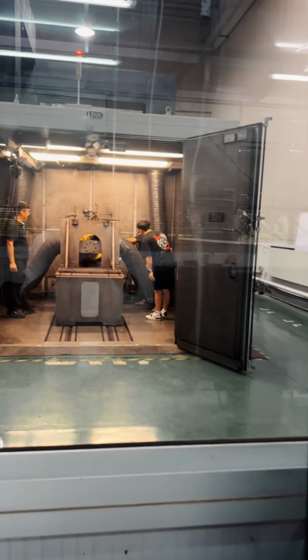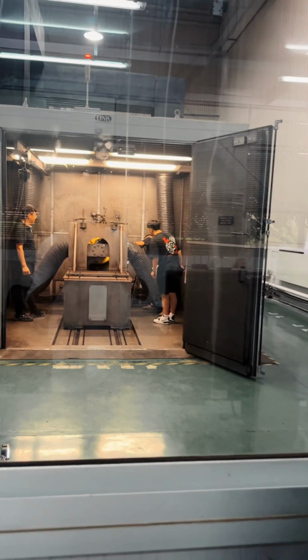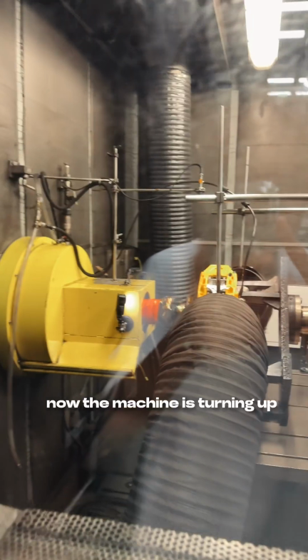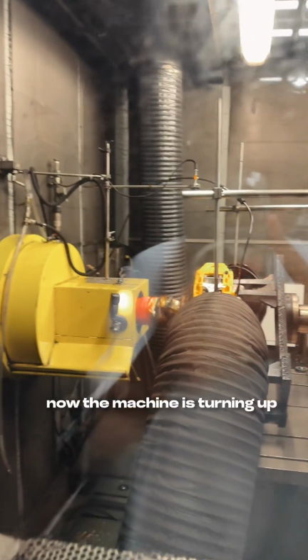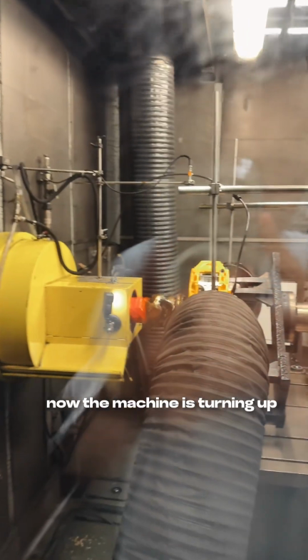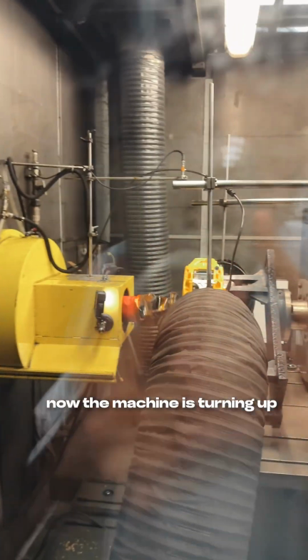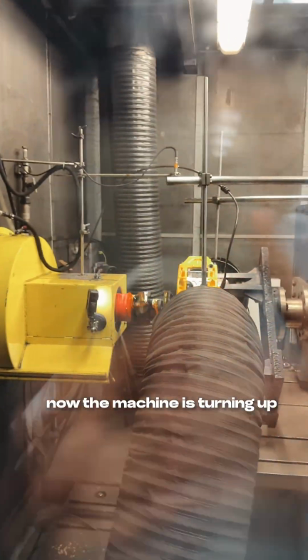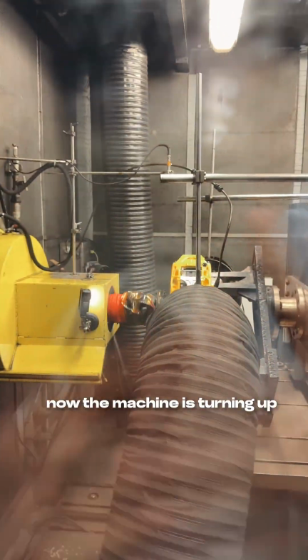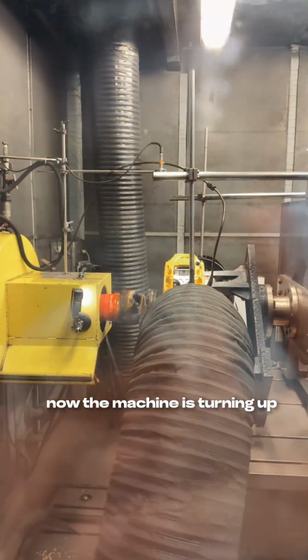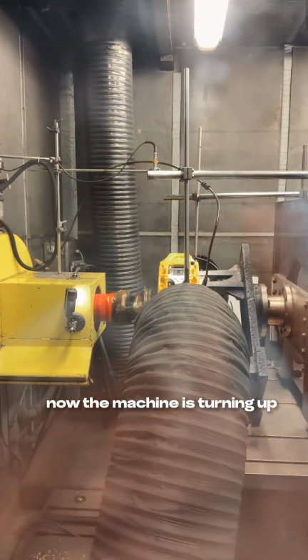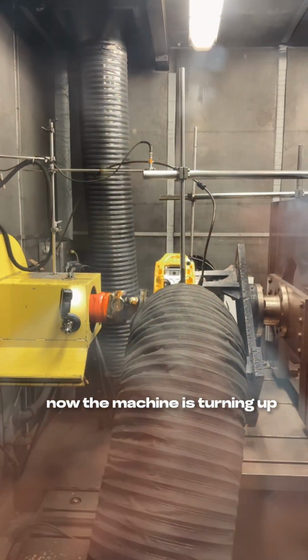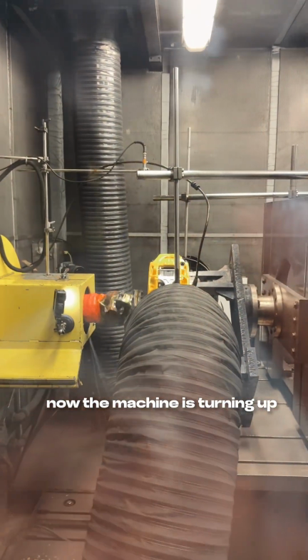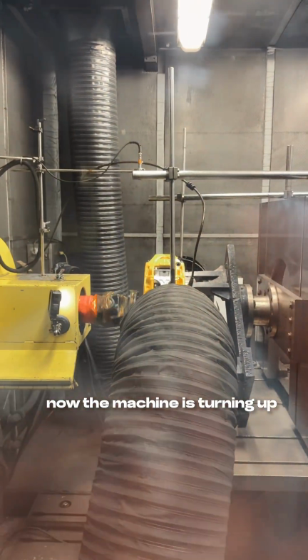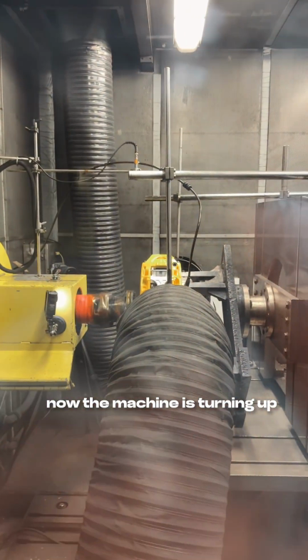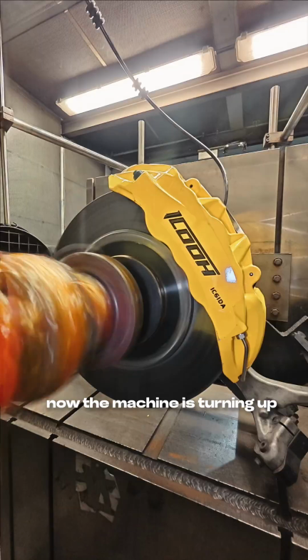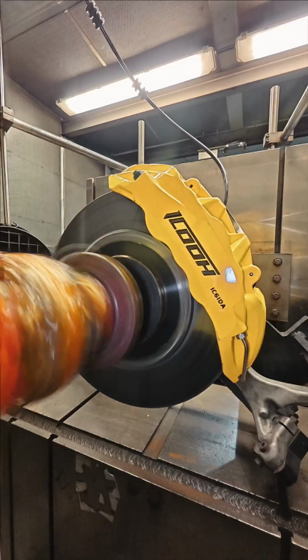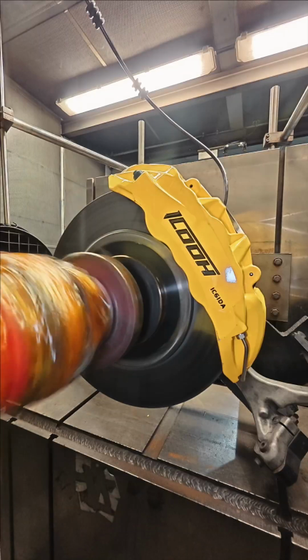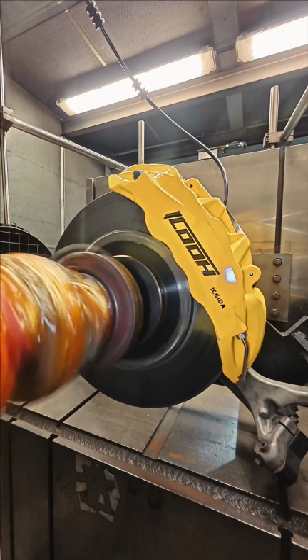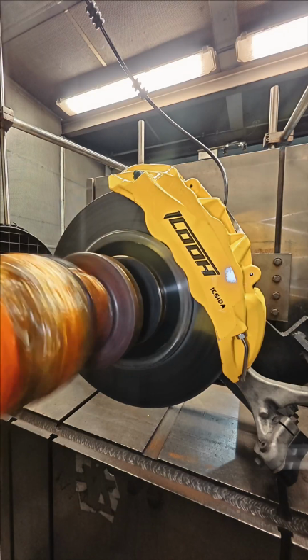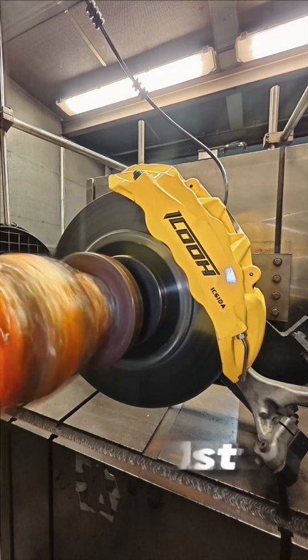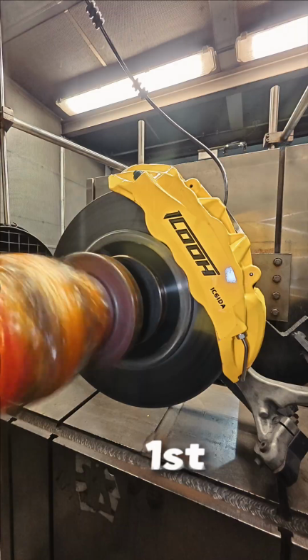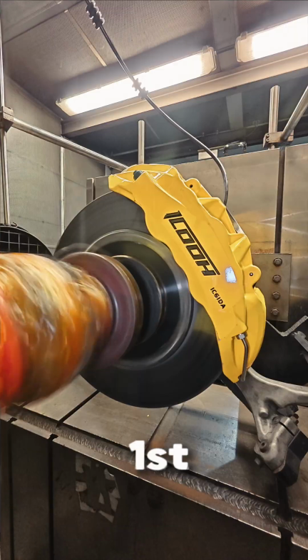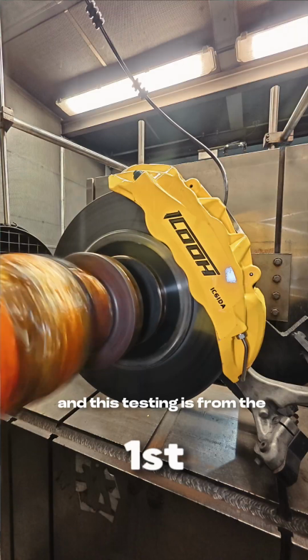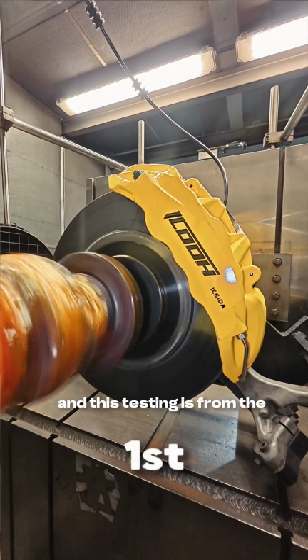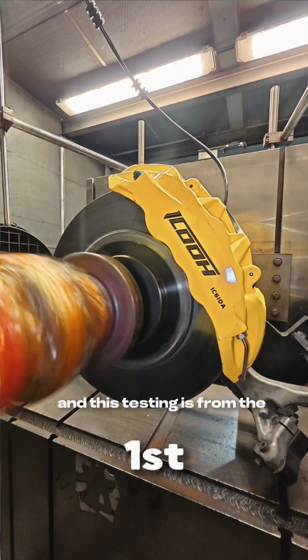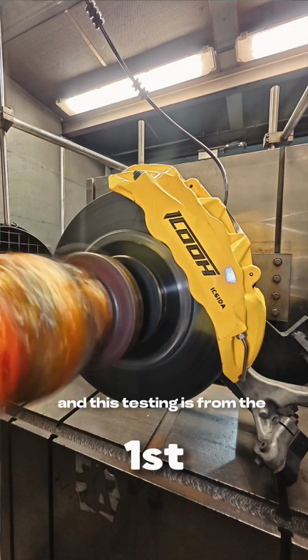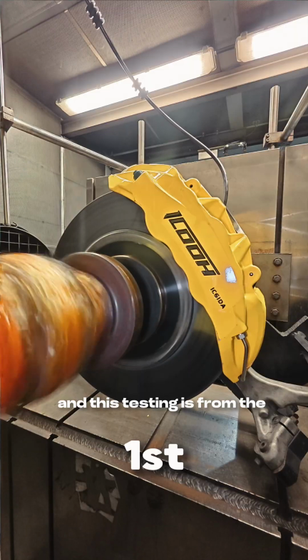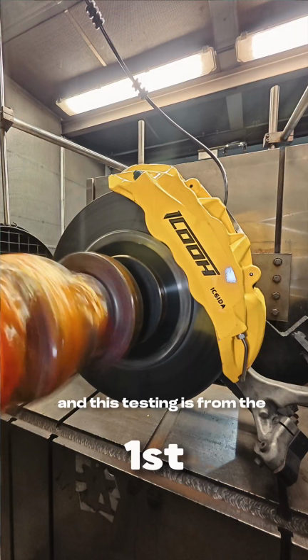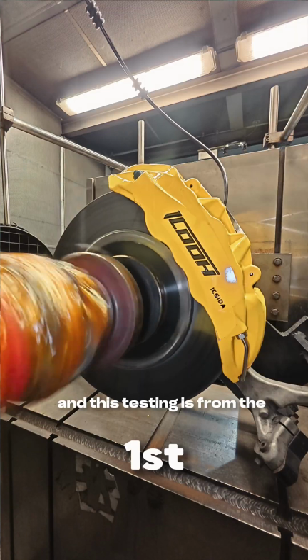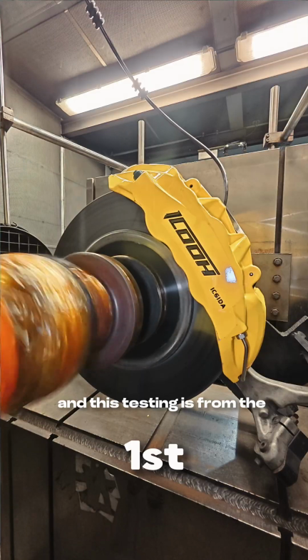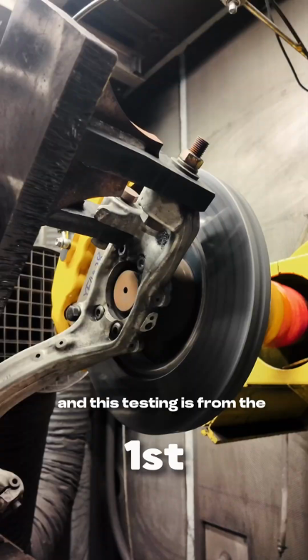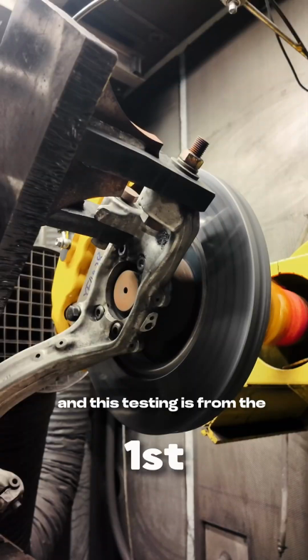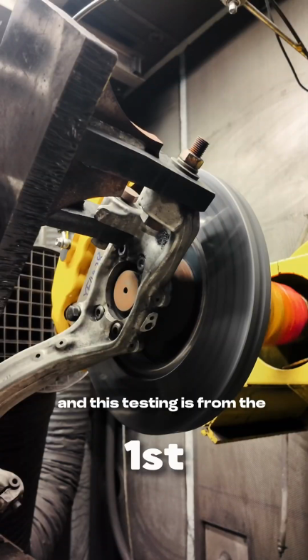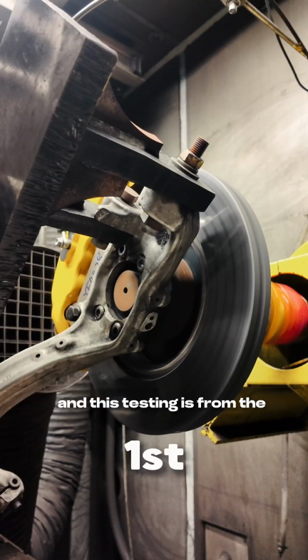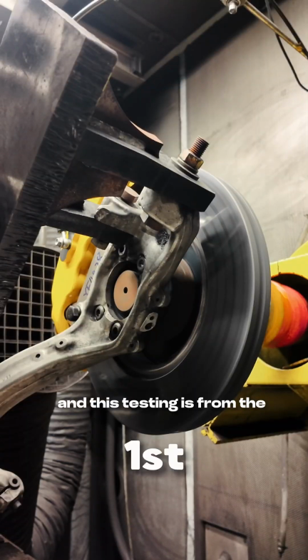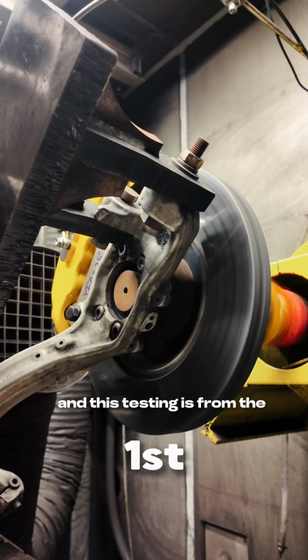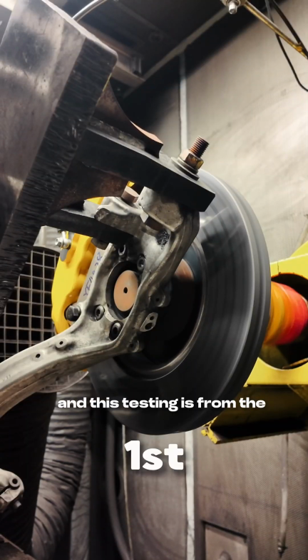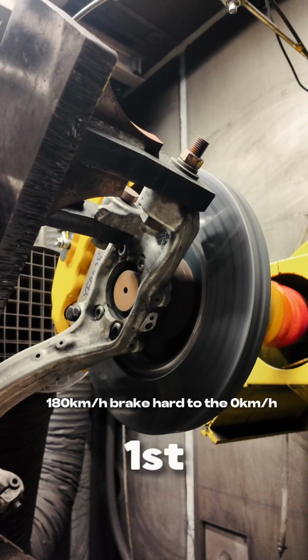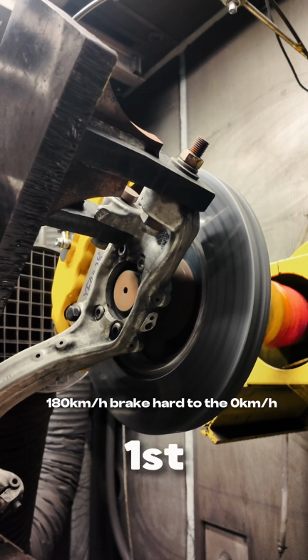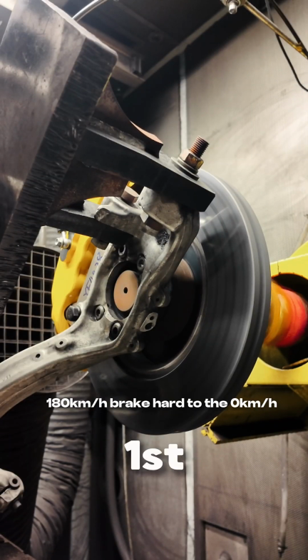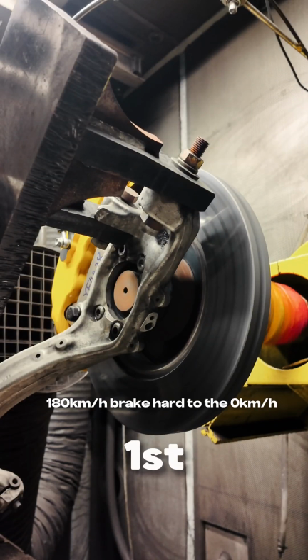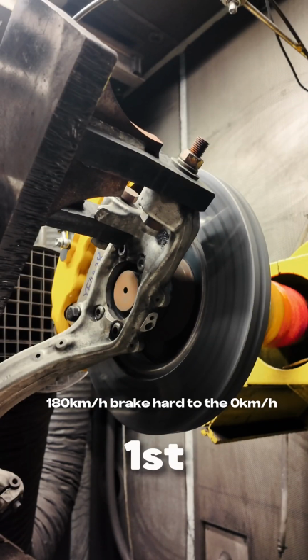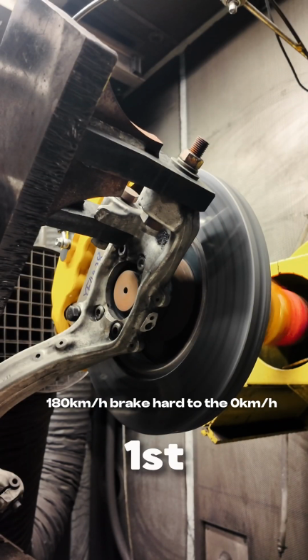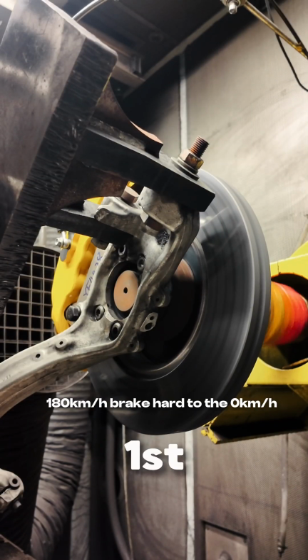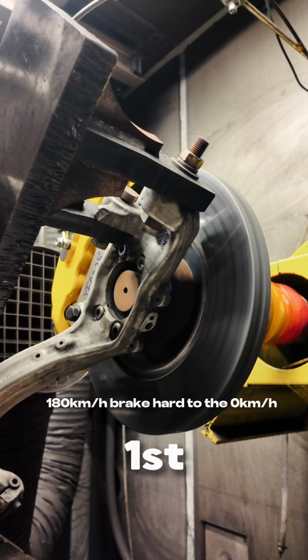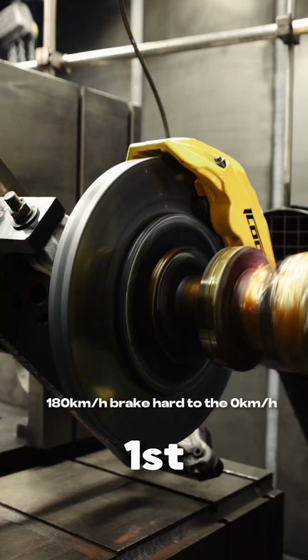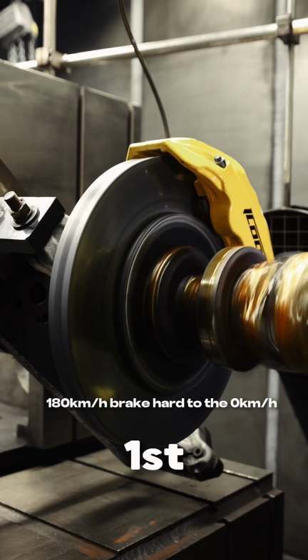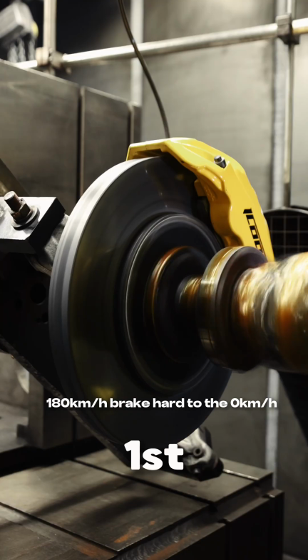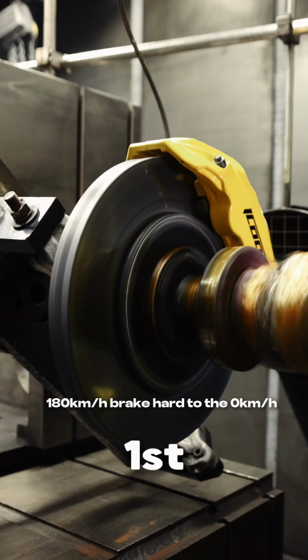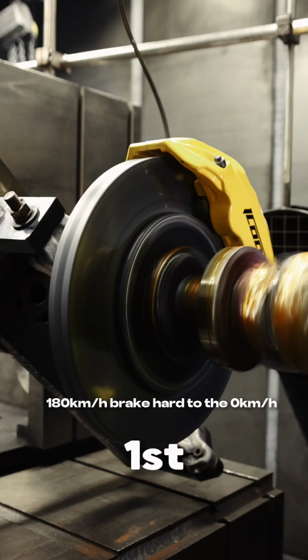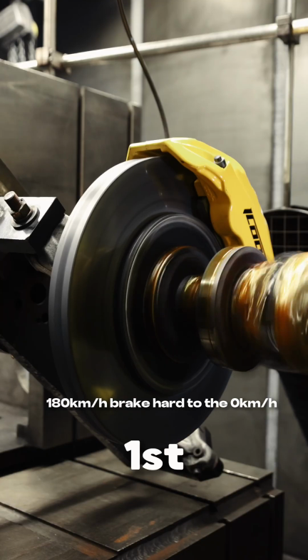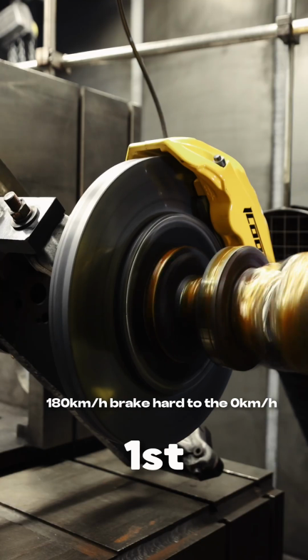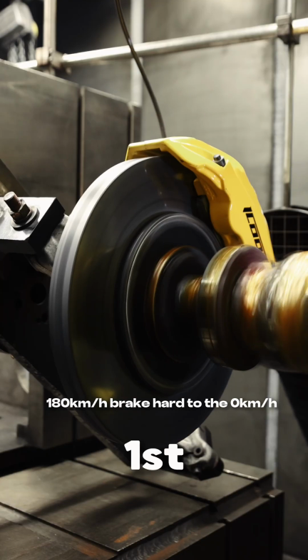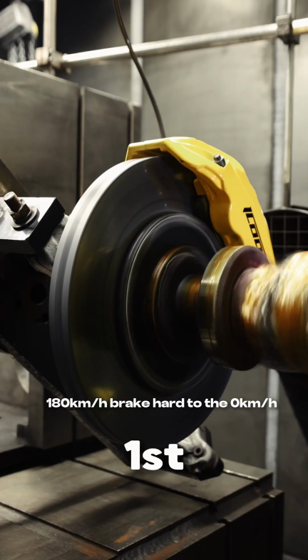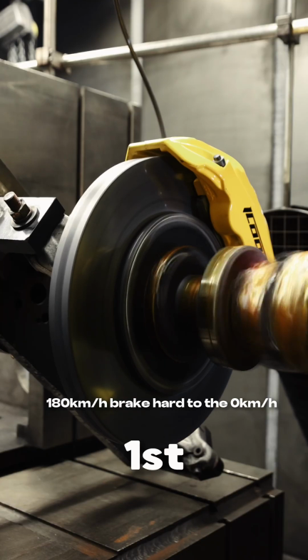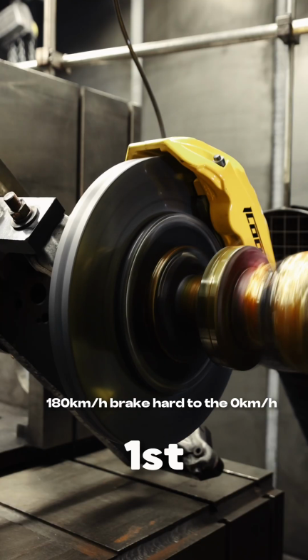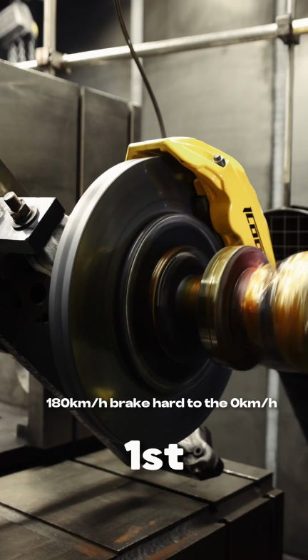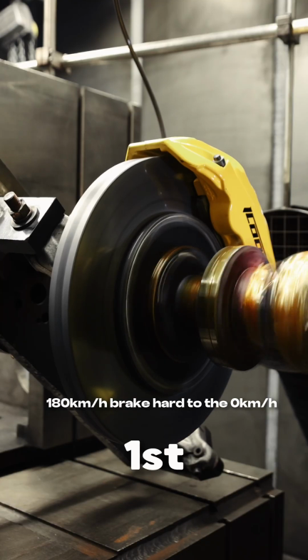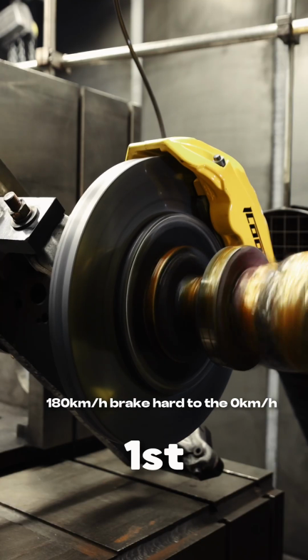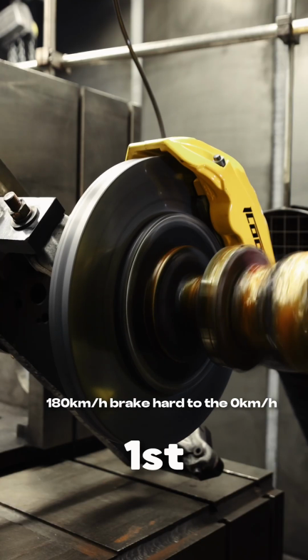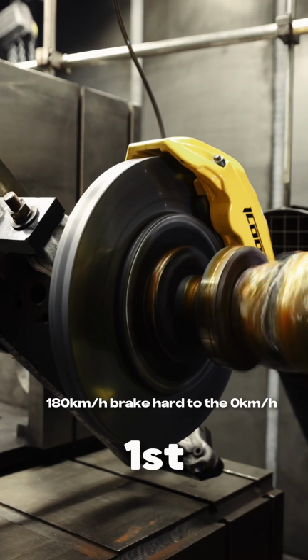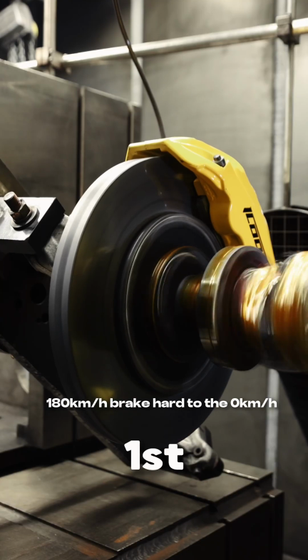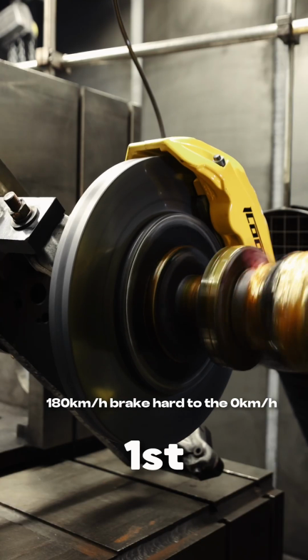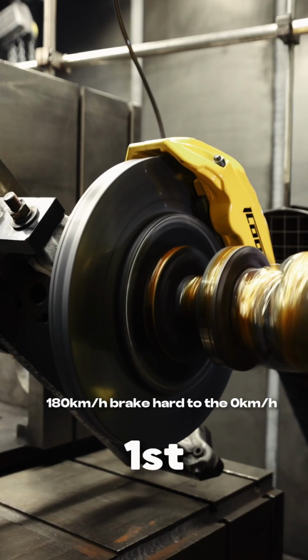Now the machine is turning up. This testing is from 118 km/h to zero.